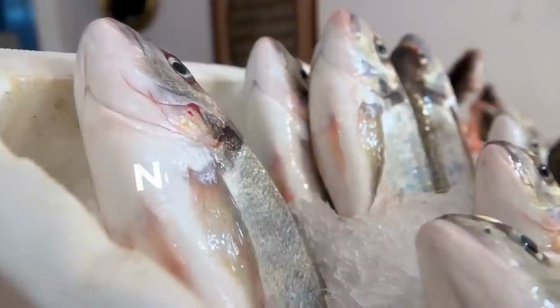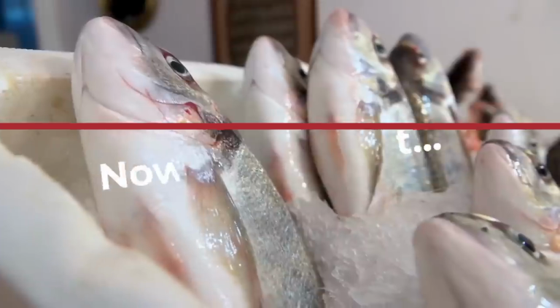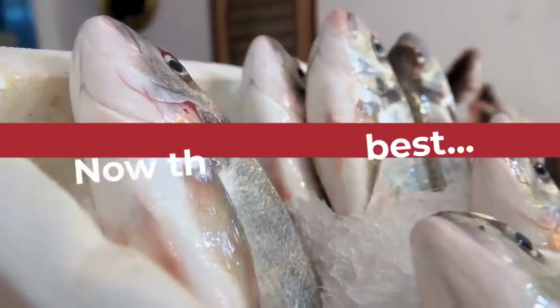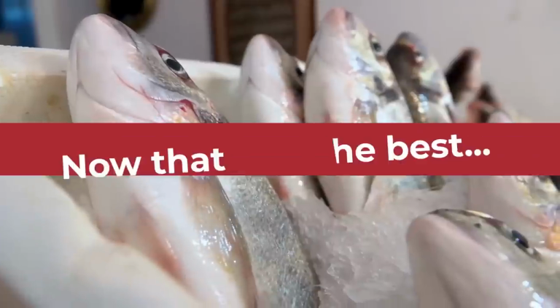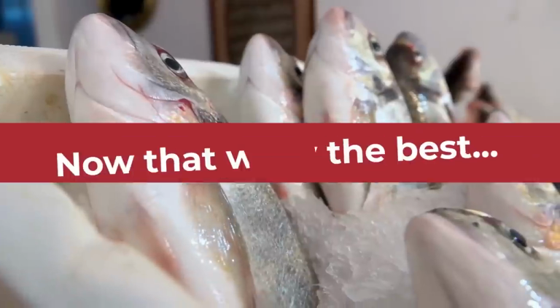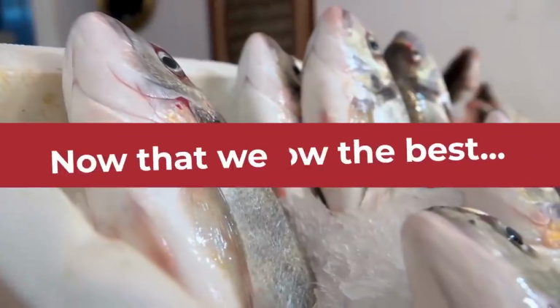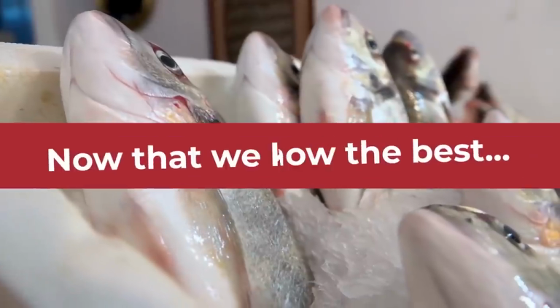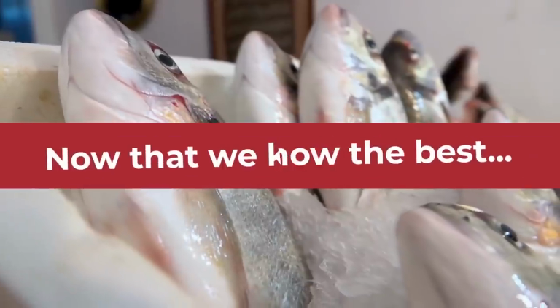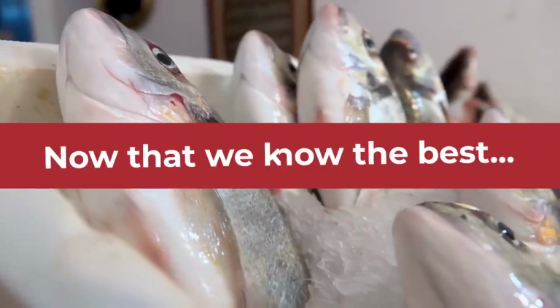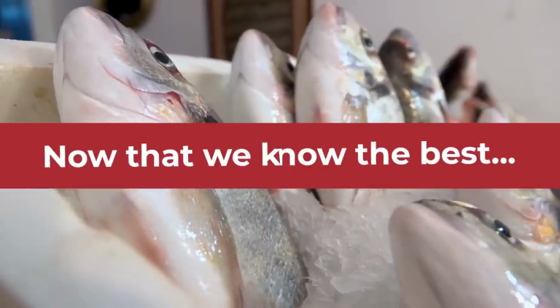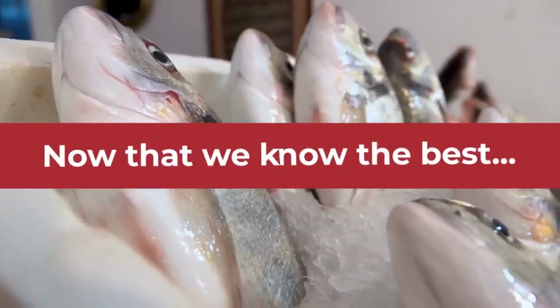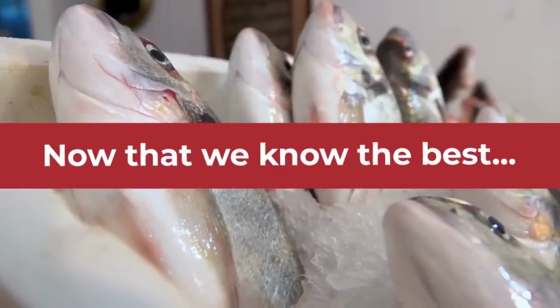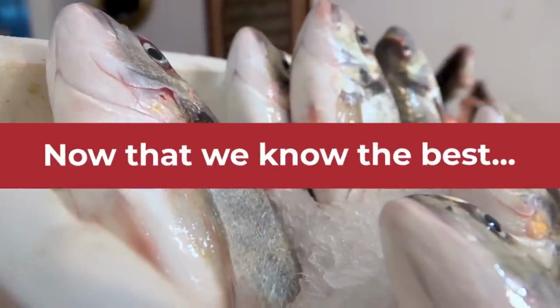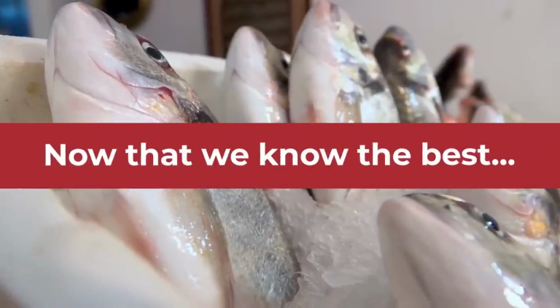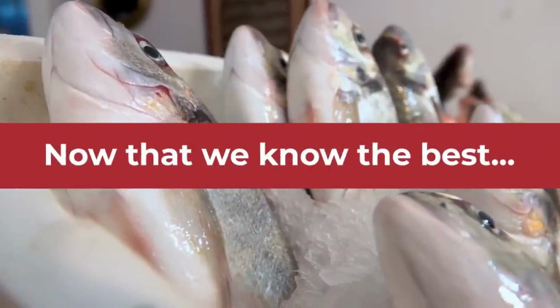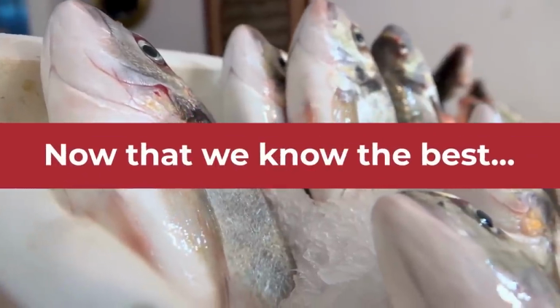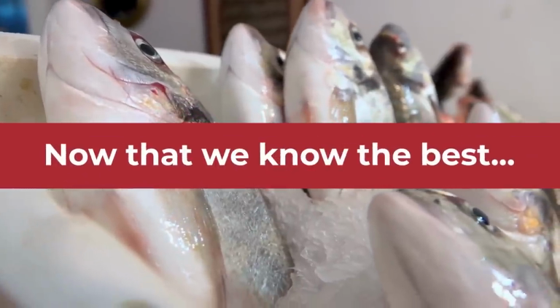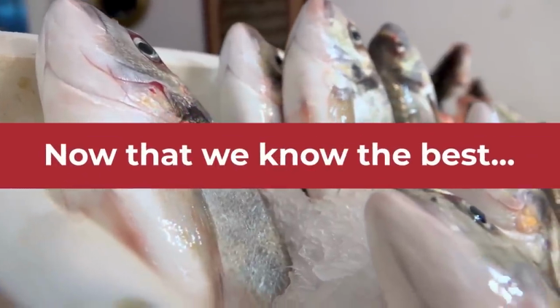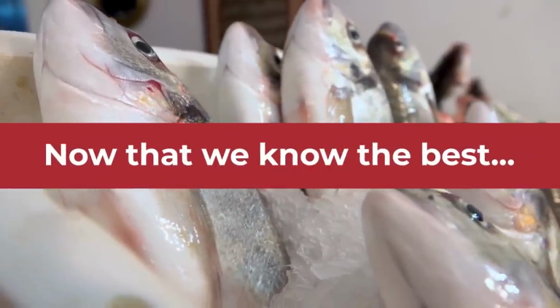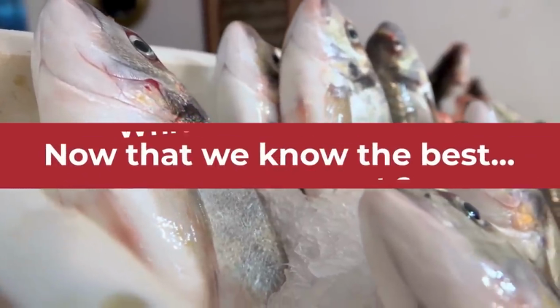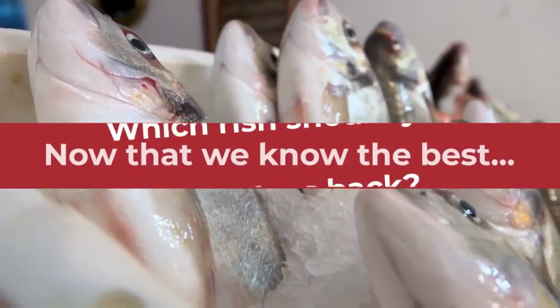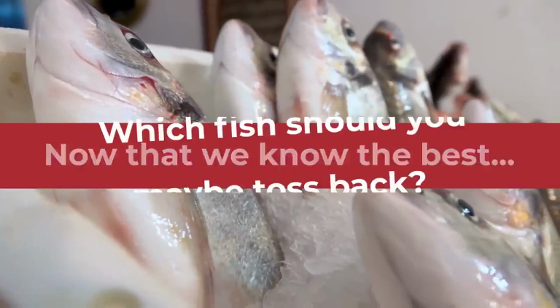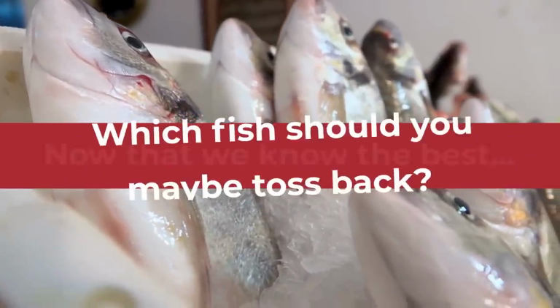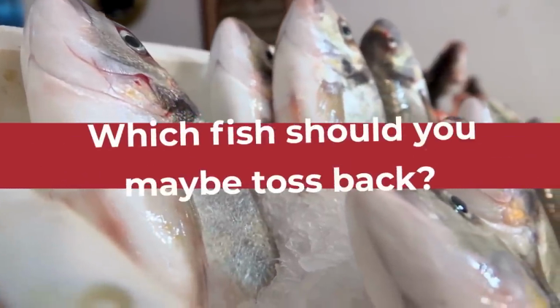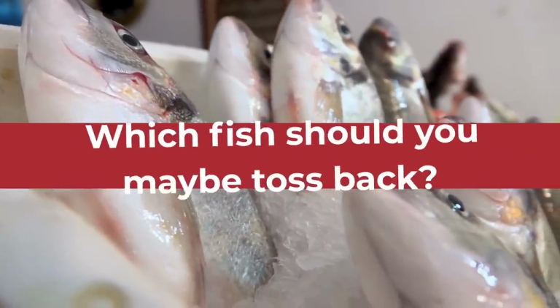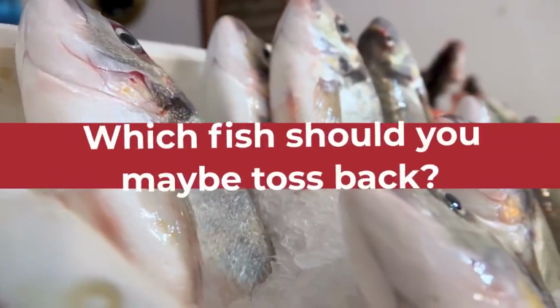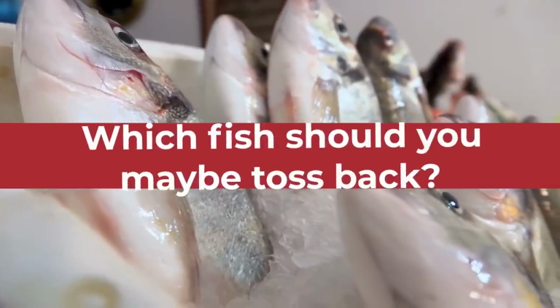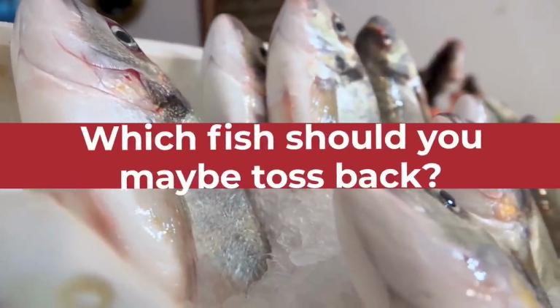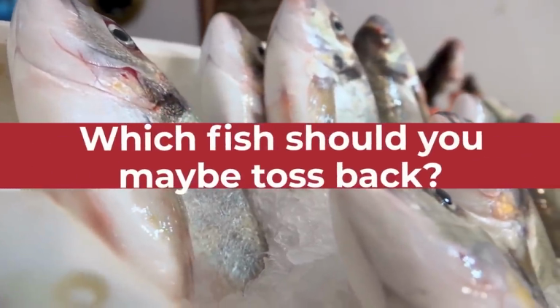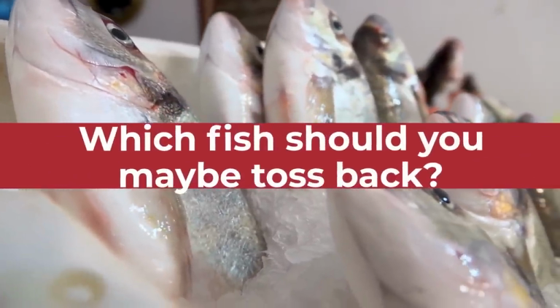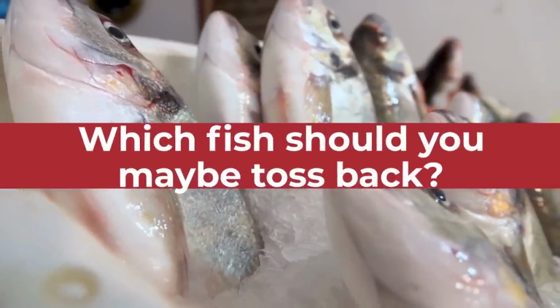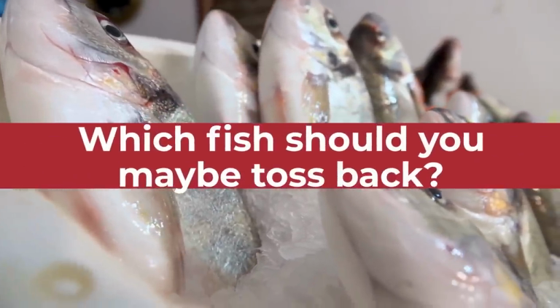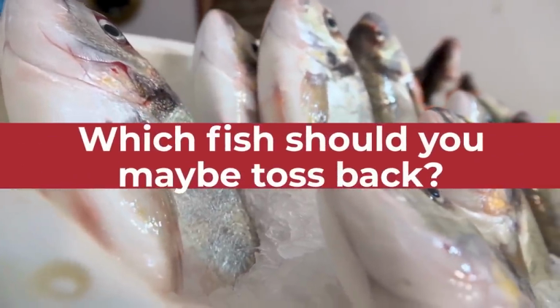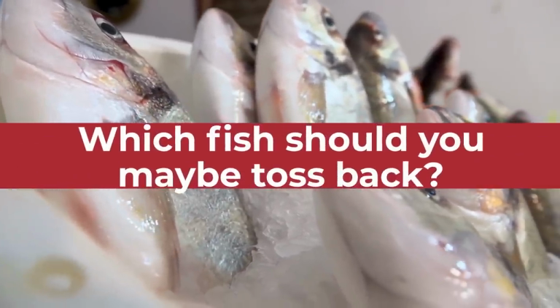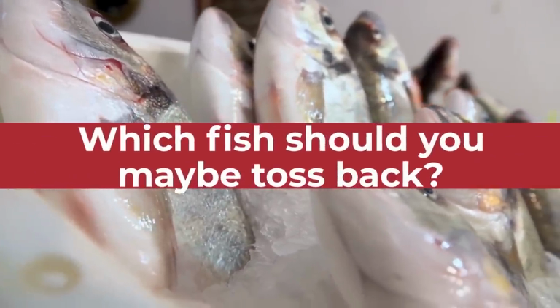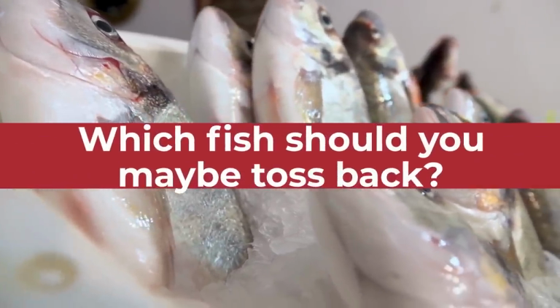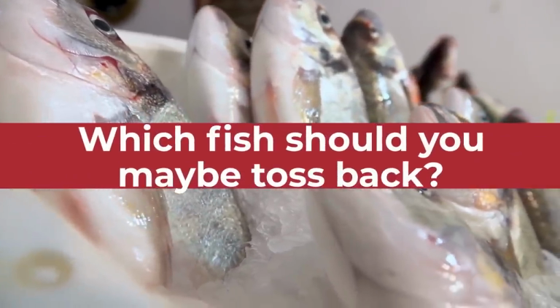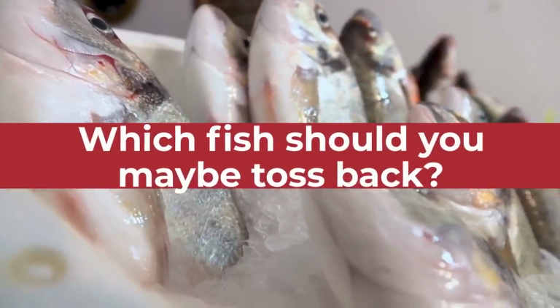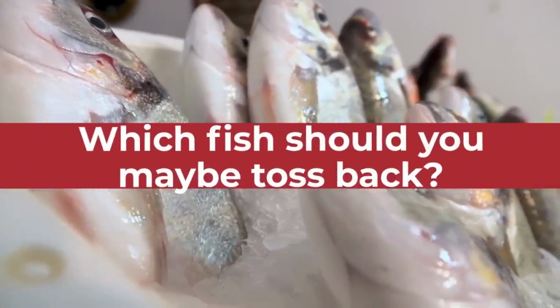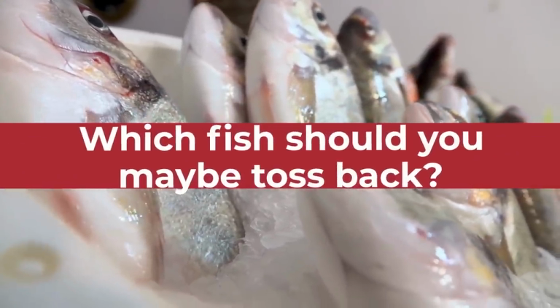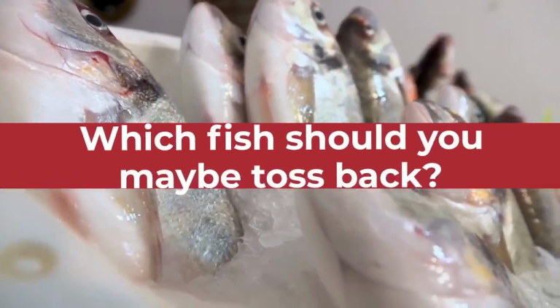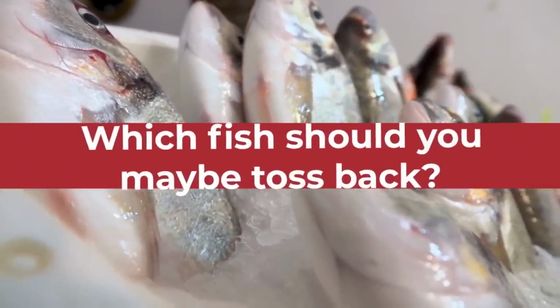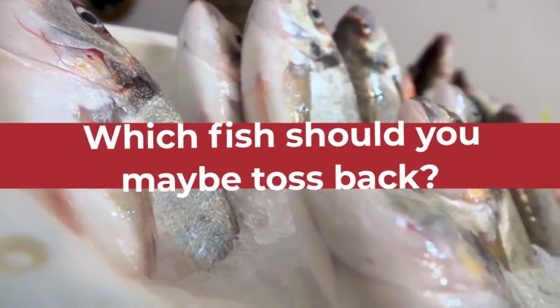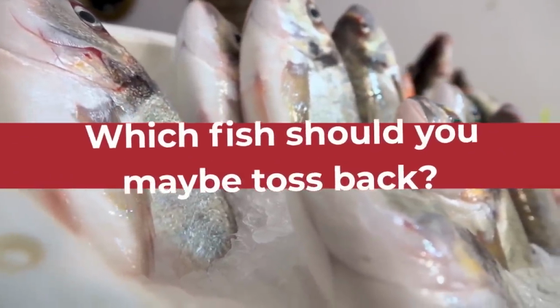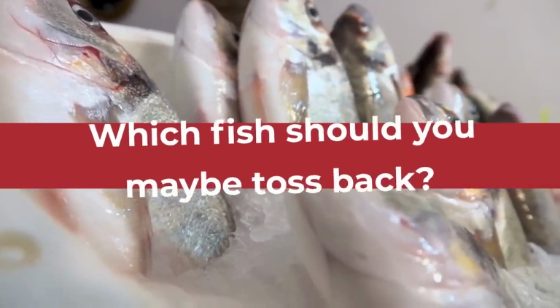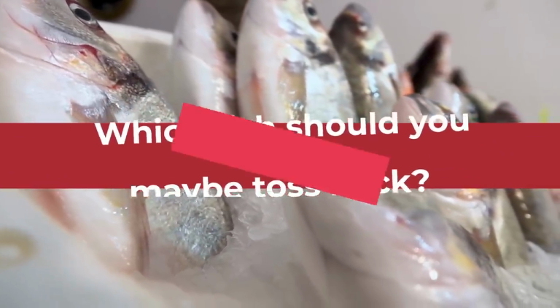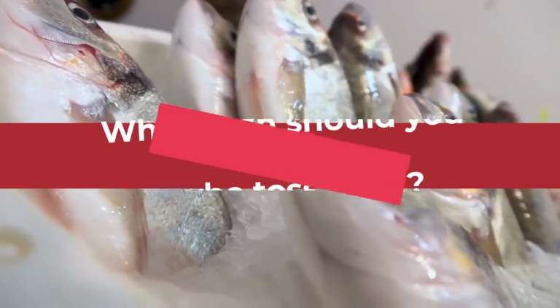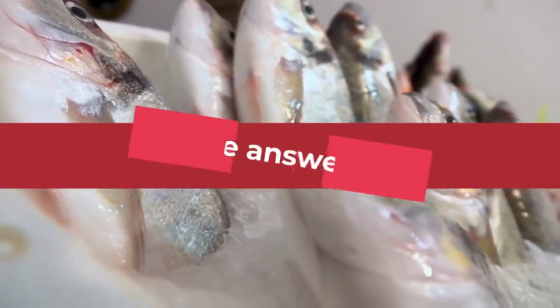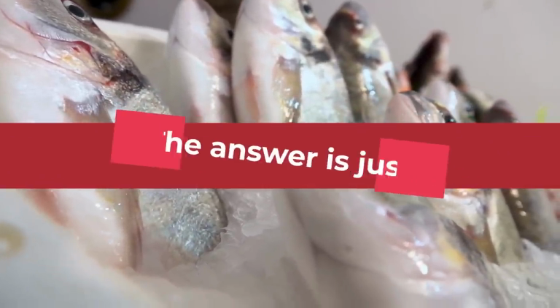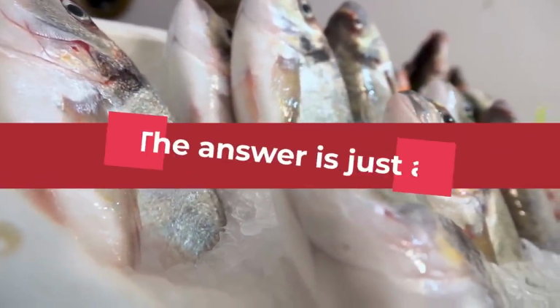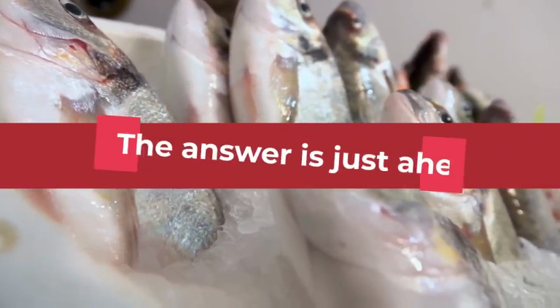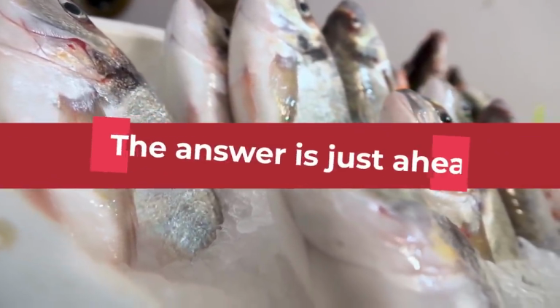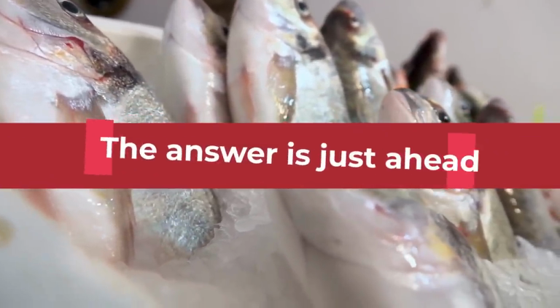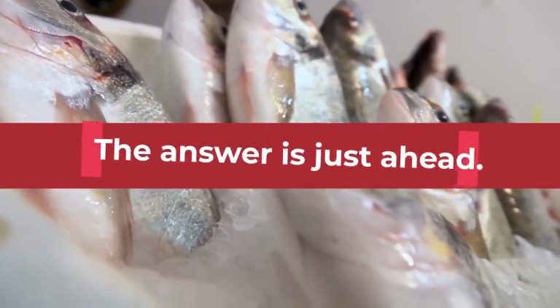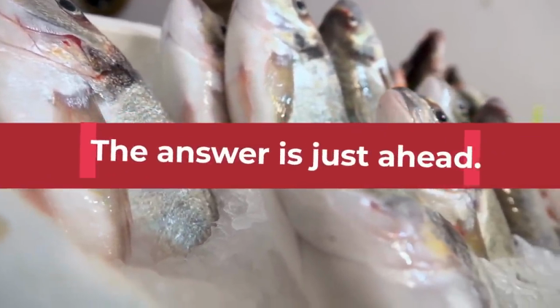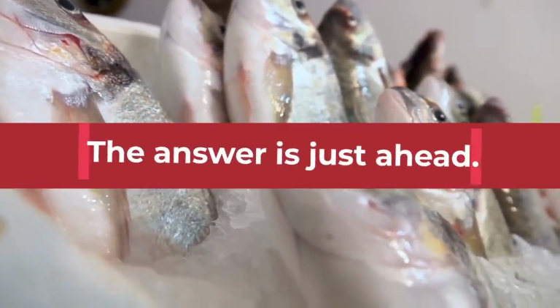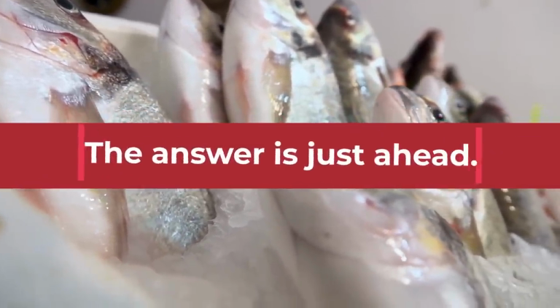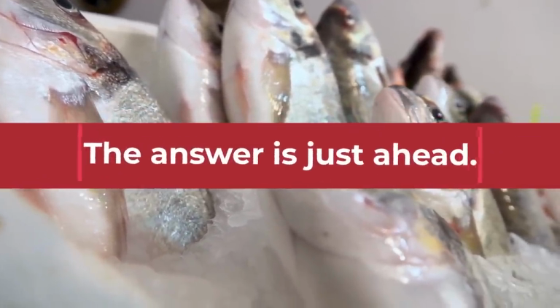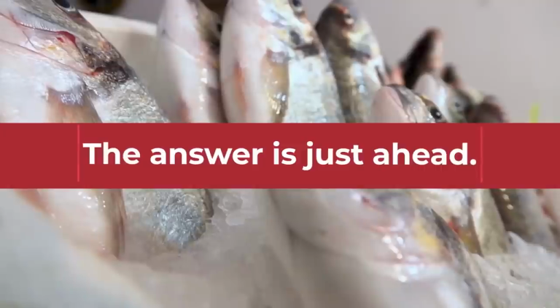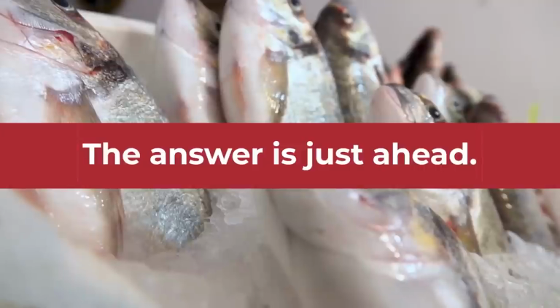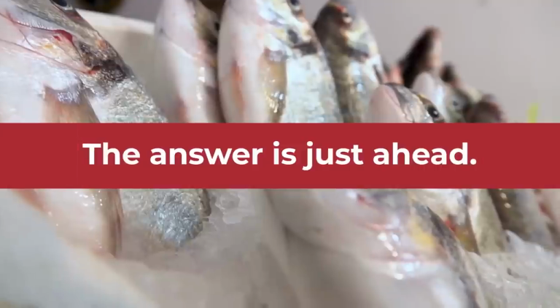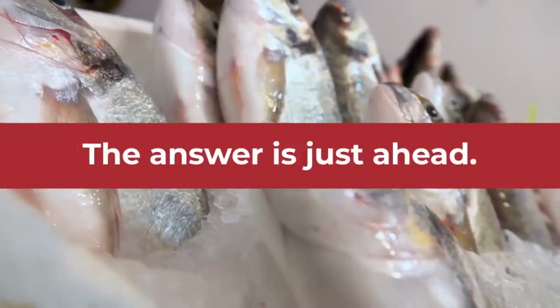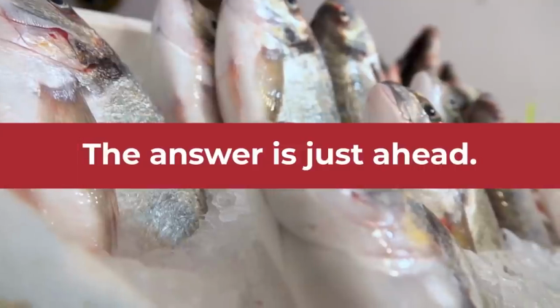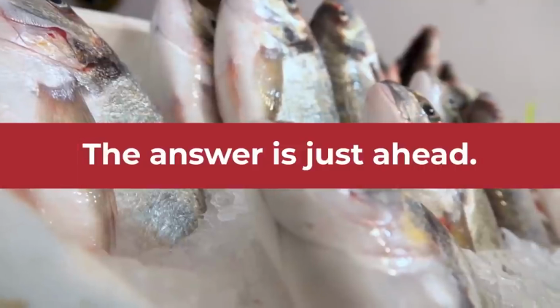Now that we know the best, which fish should you maybe toss back? The answer is just ahead.